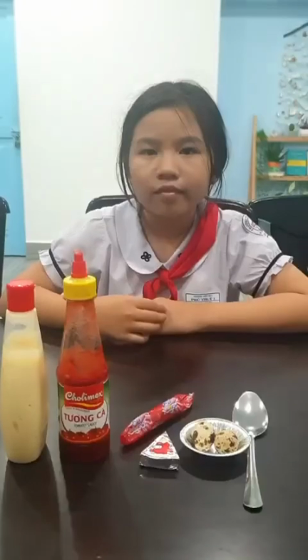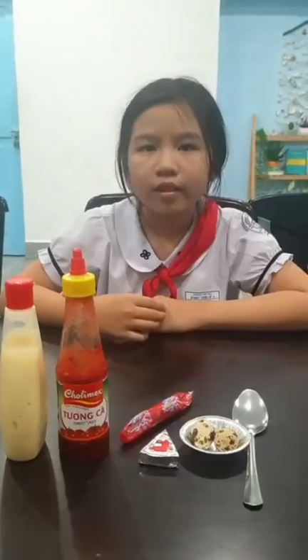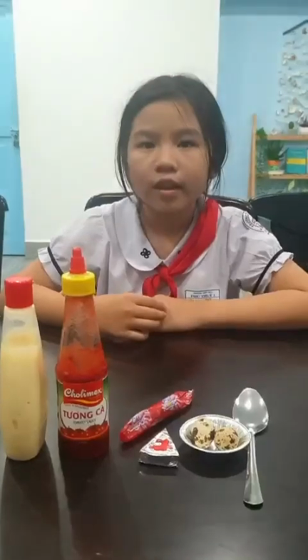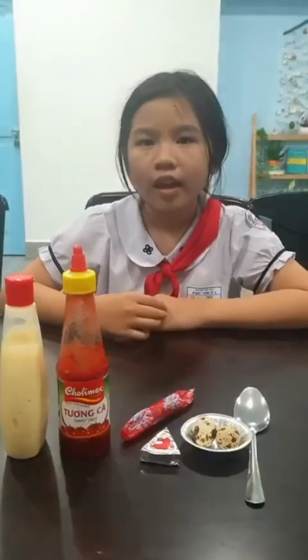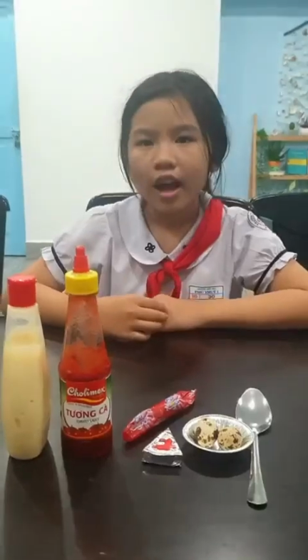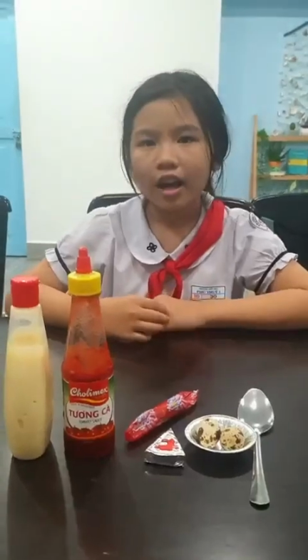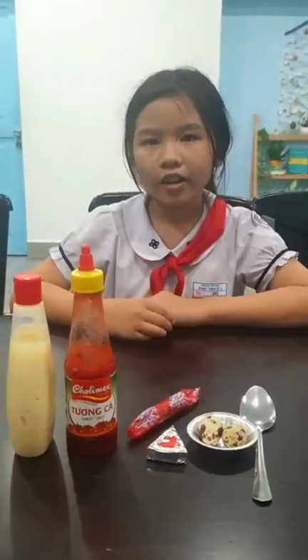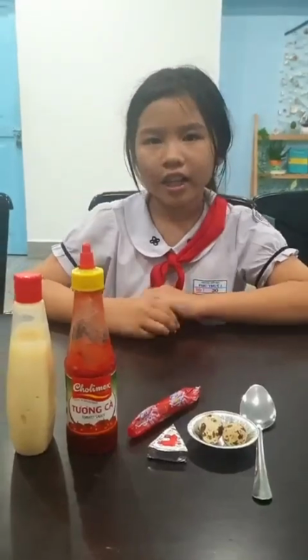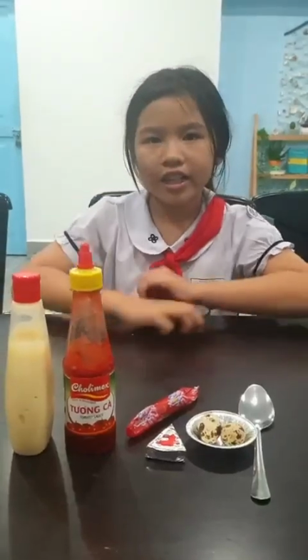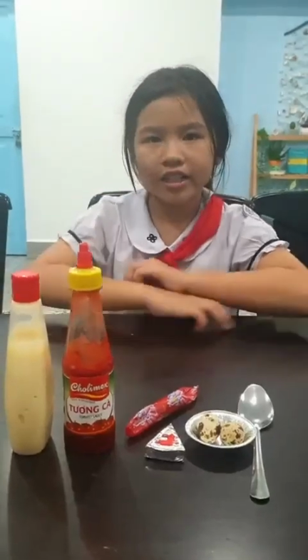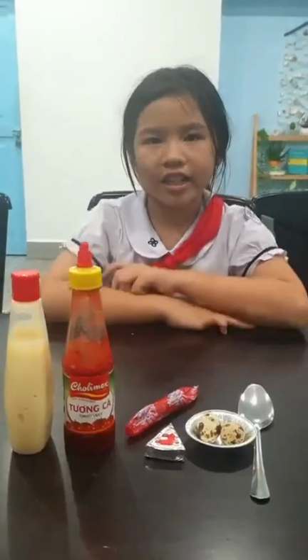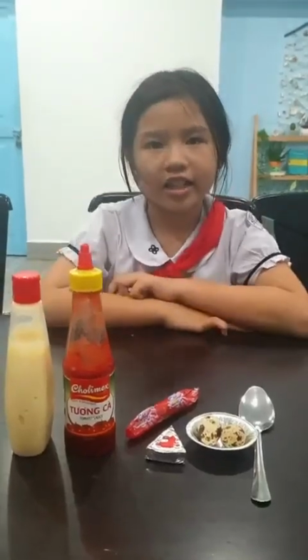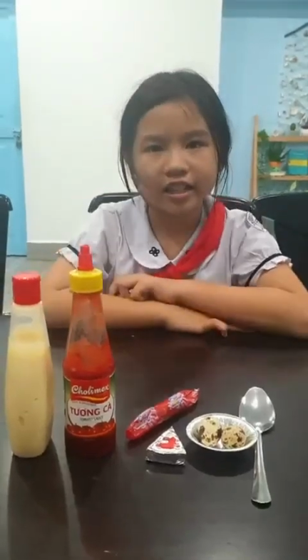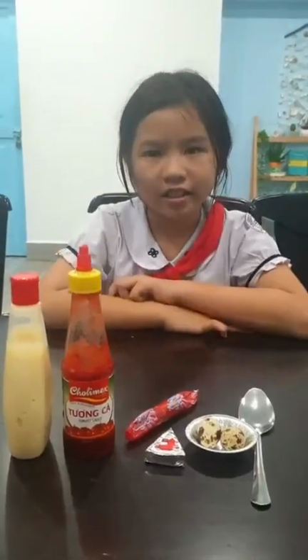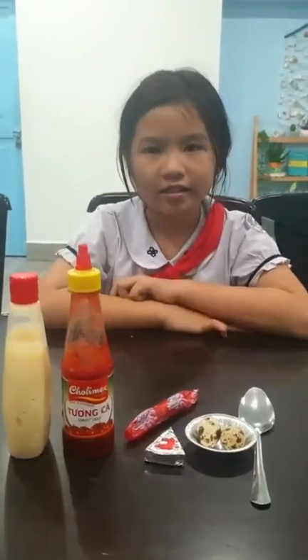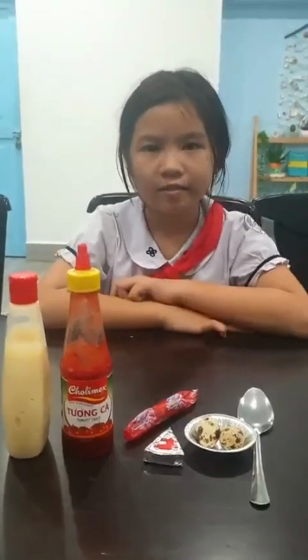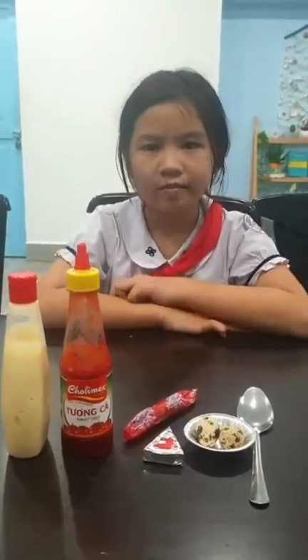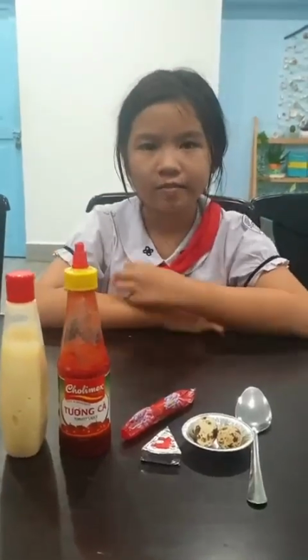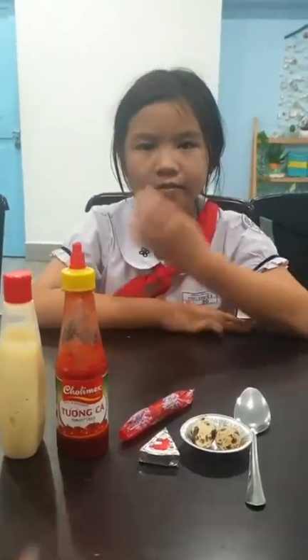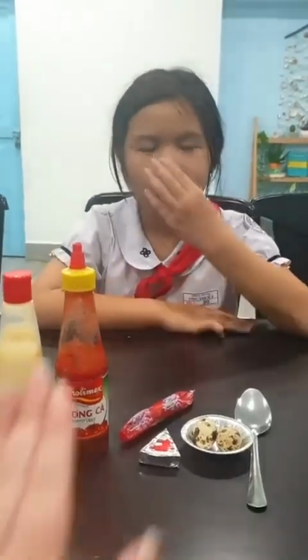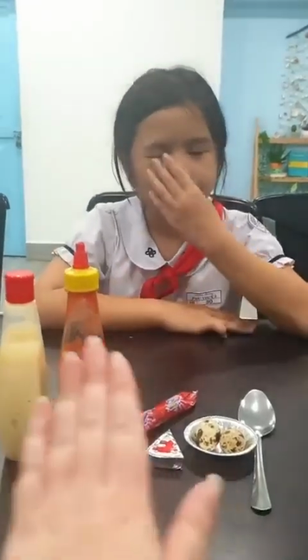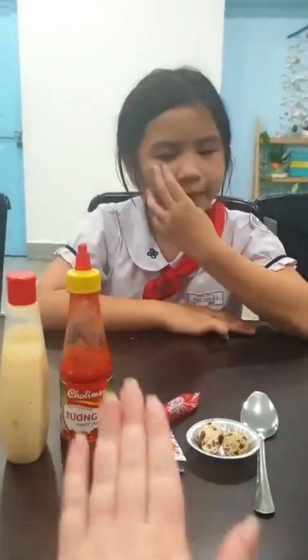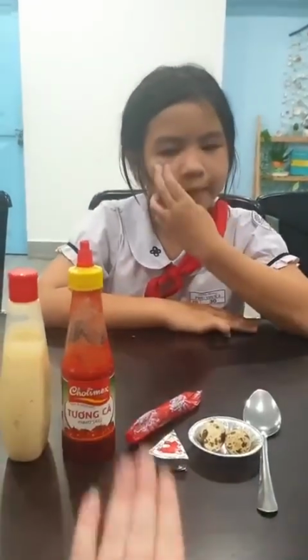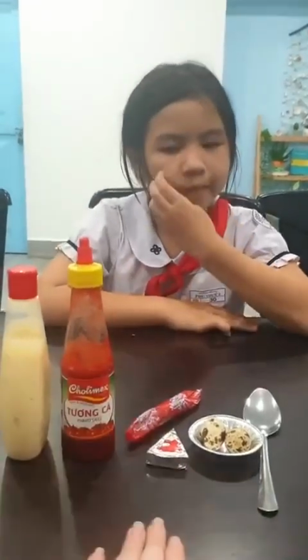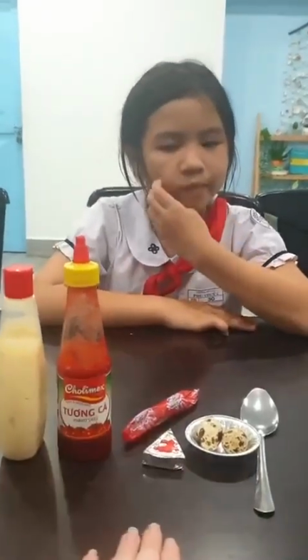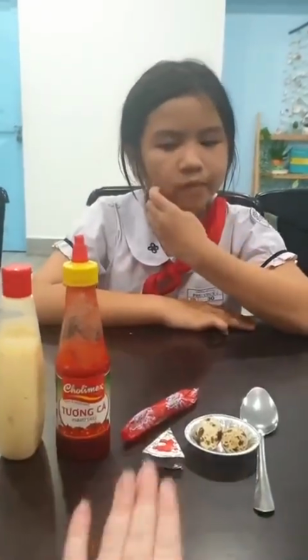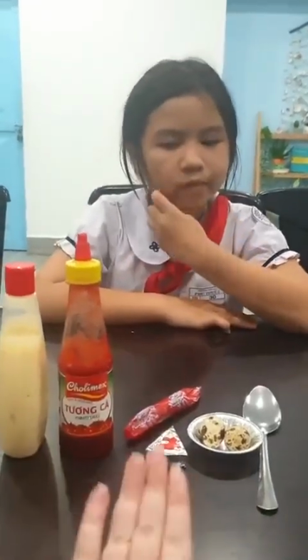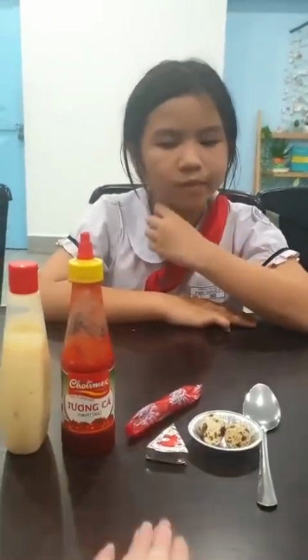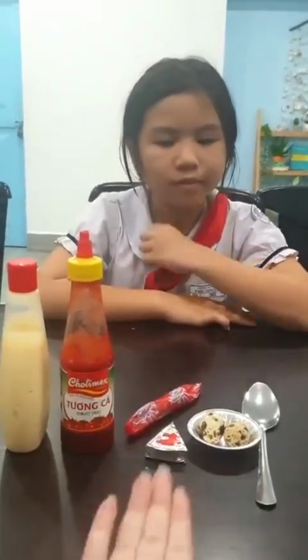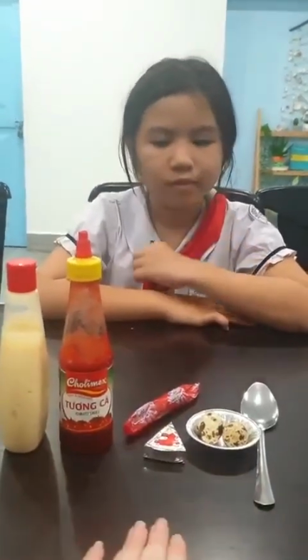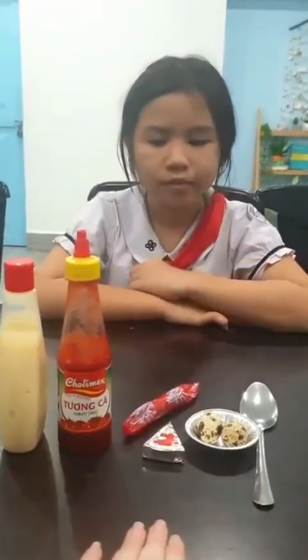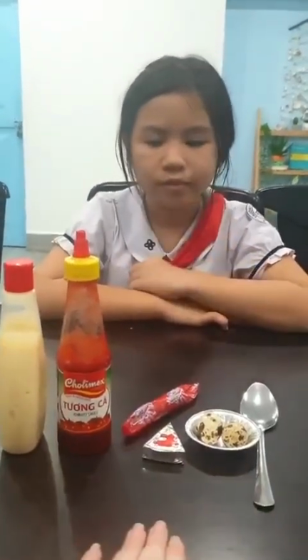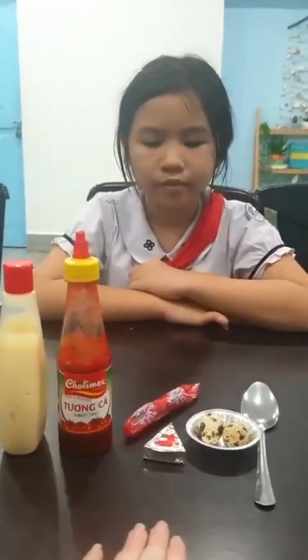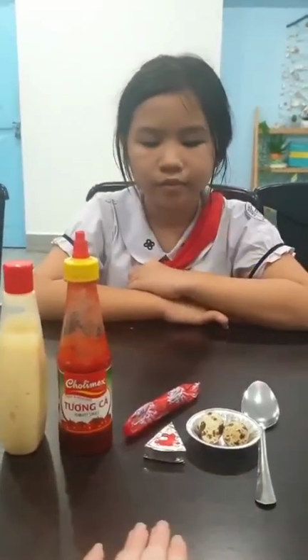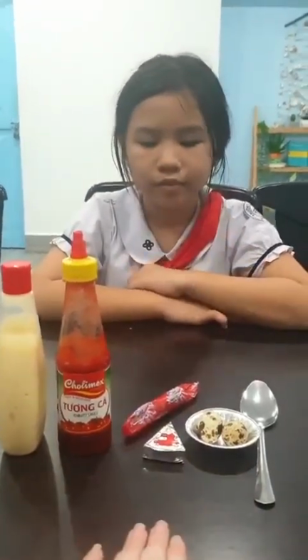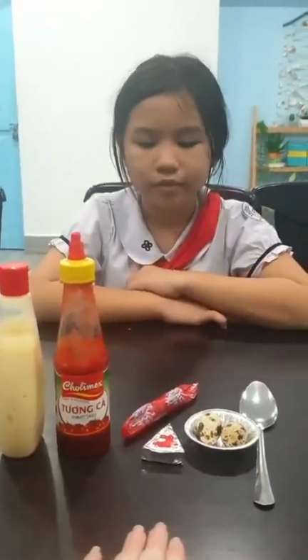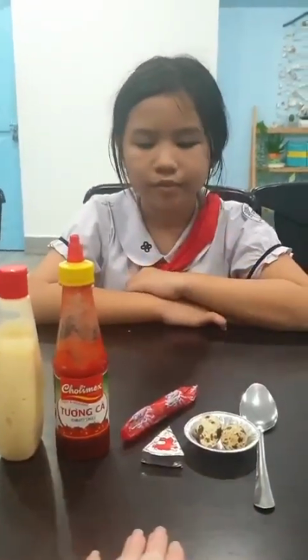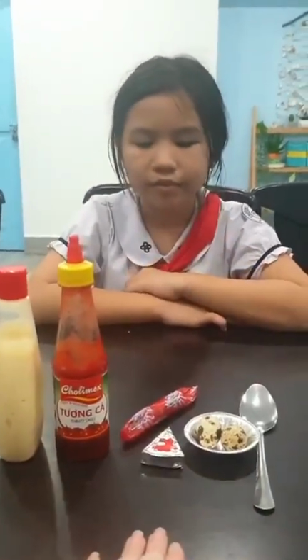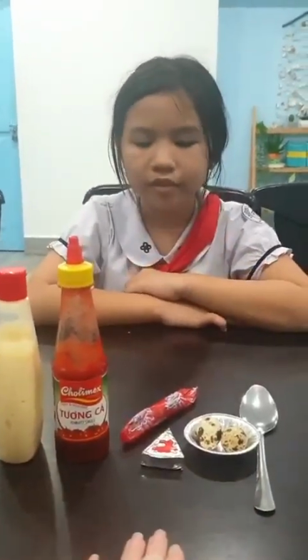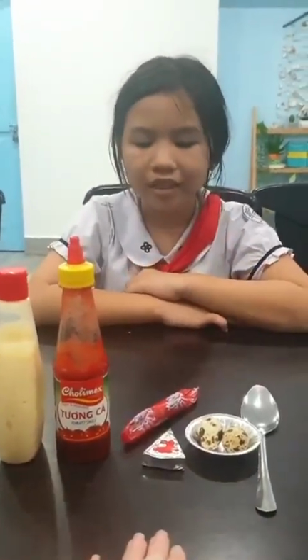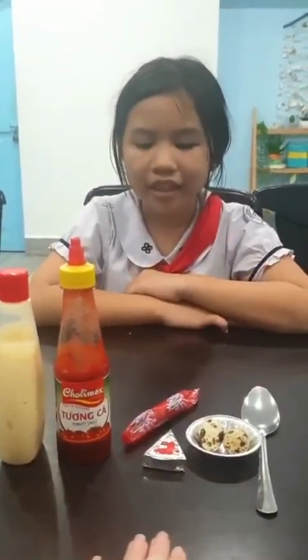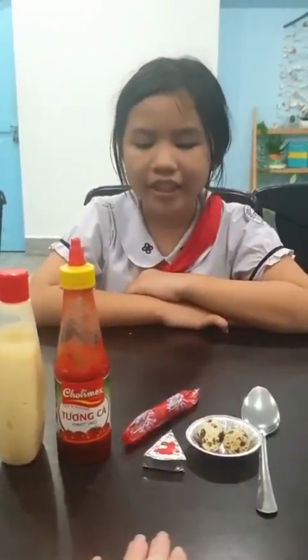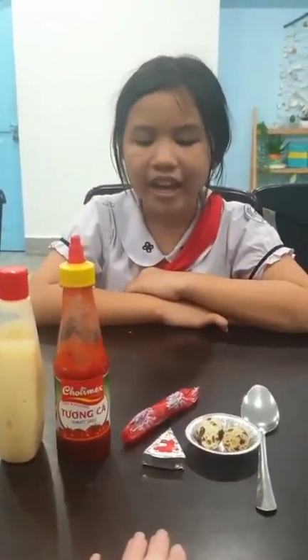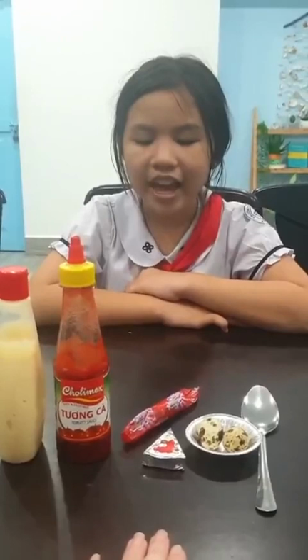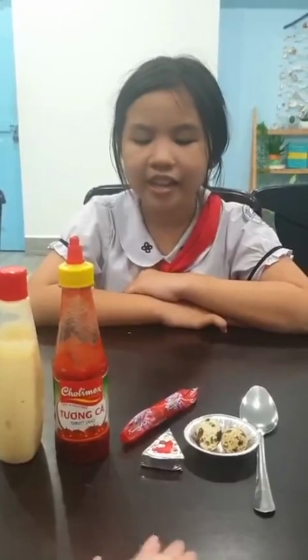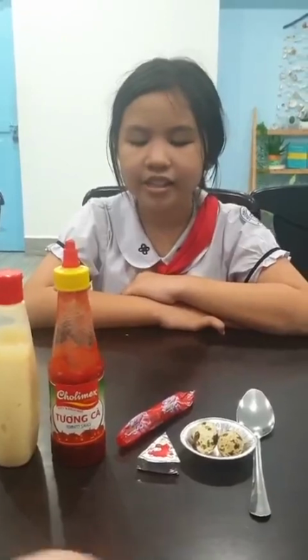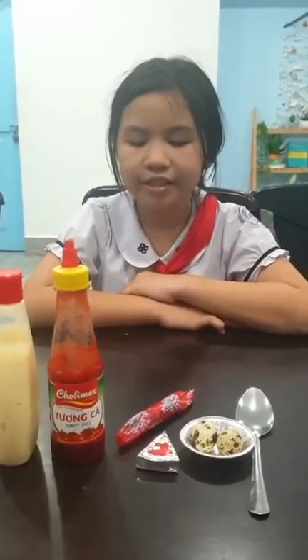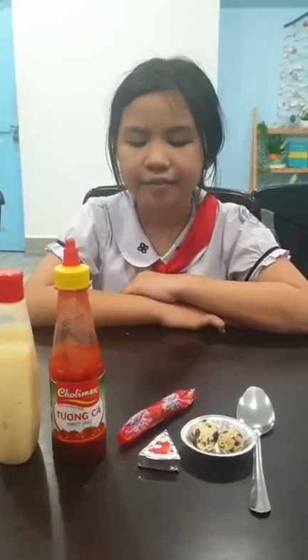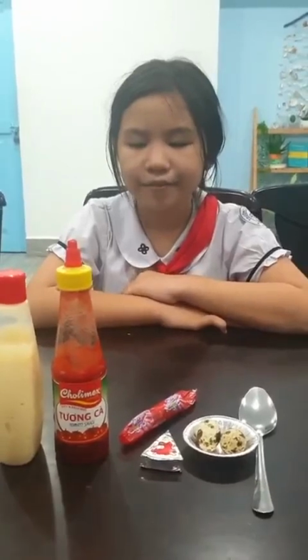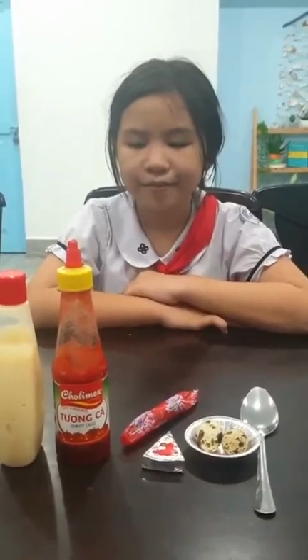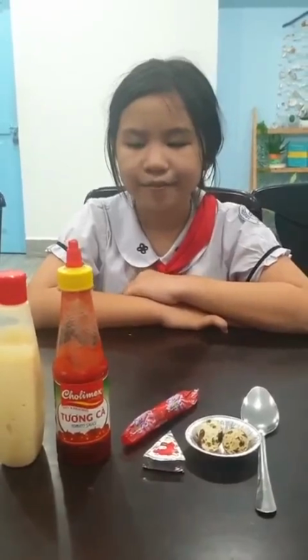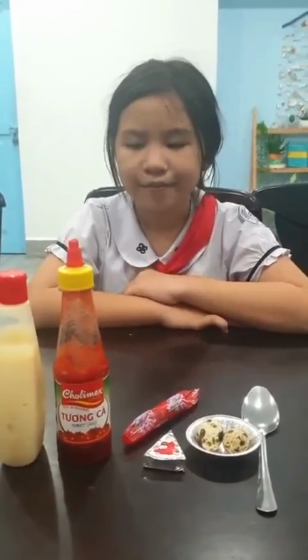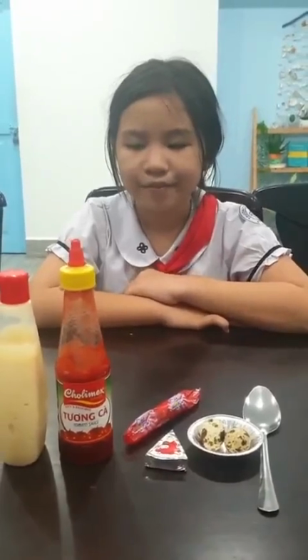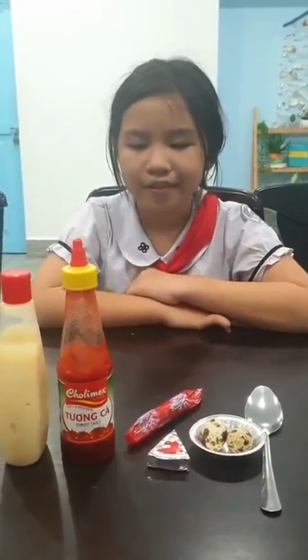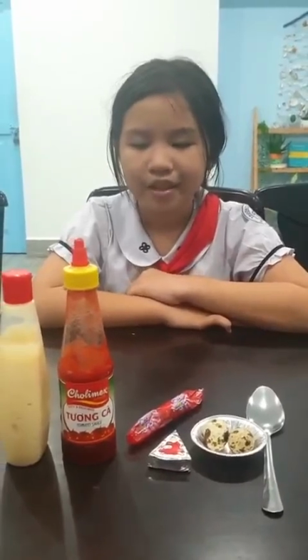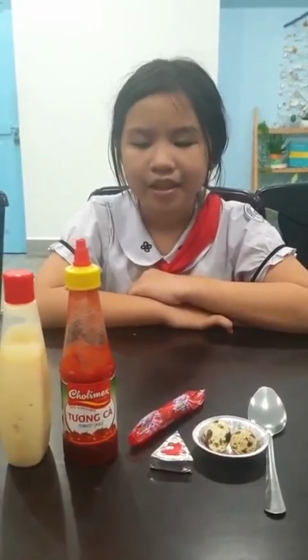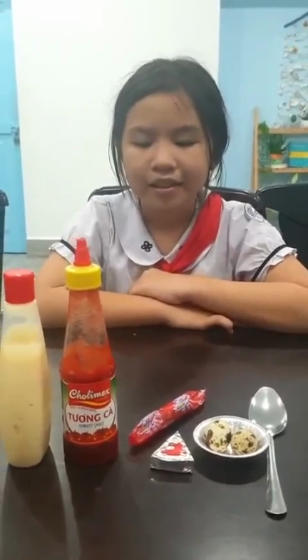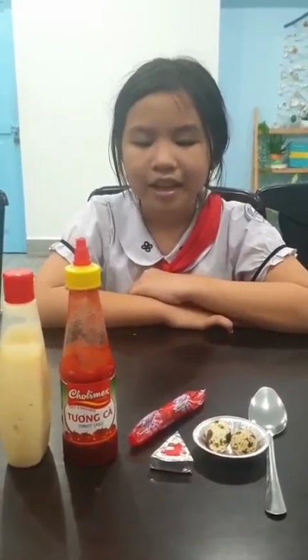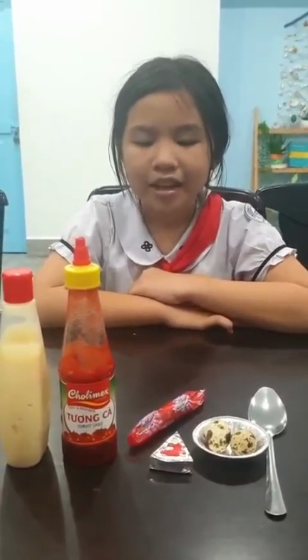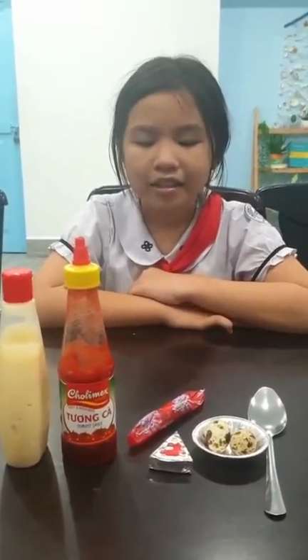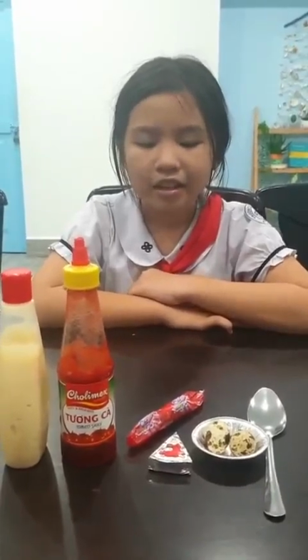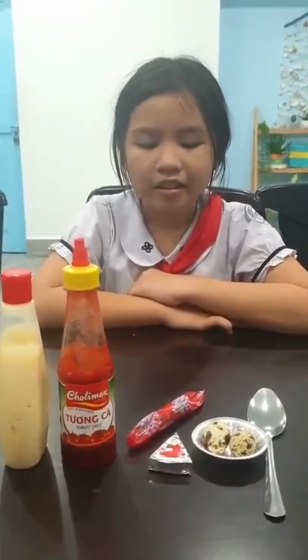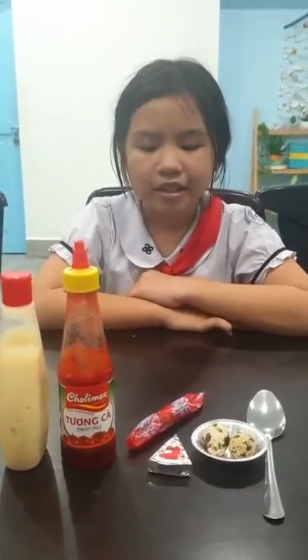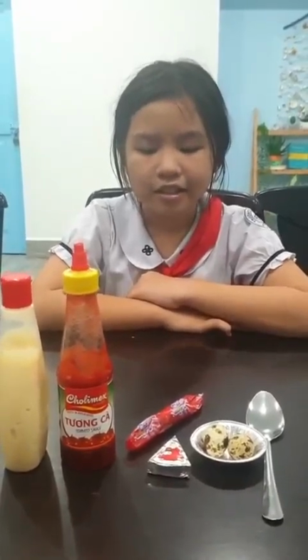Hello teacher. Today we cook some eggs, right? Yes. Do you love eggs? Yes, I do.